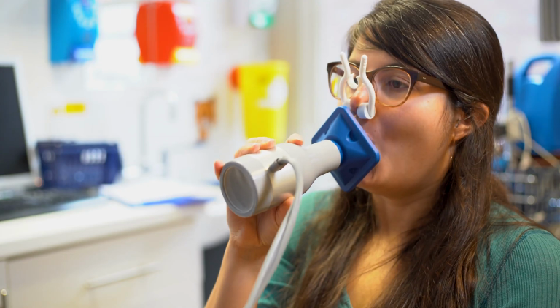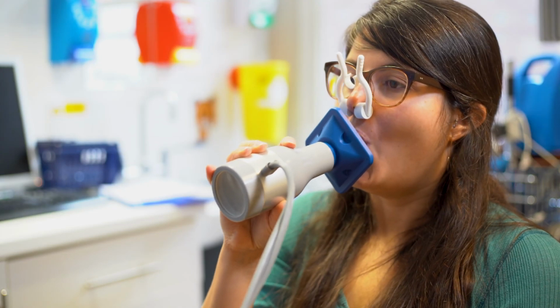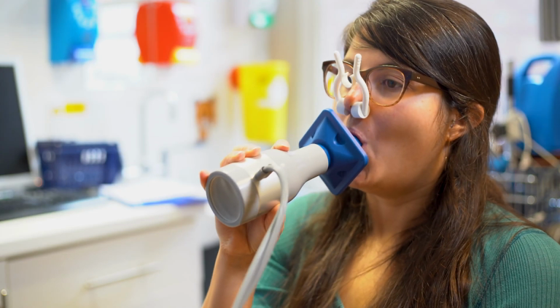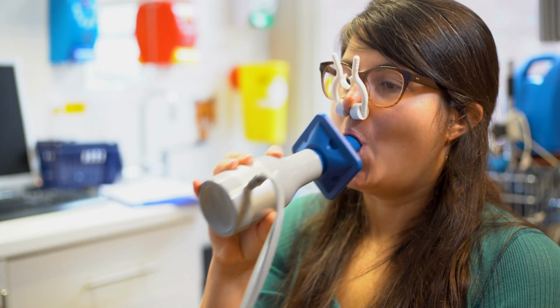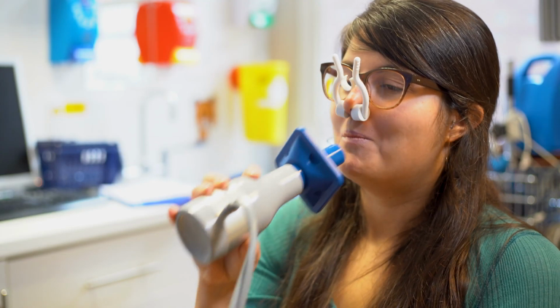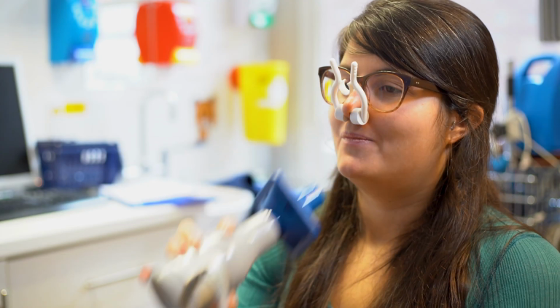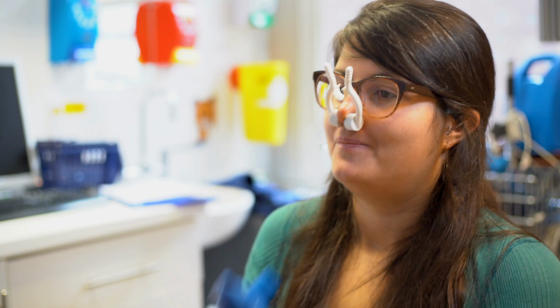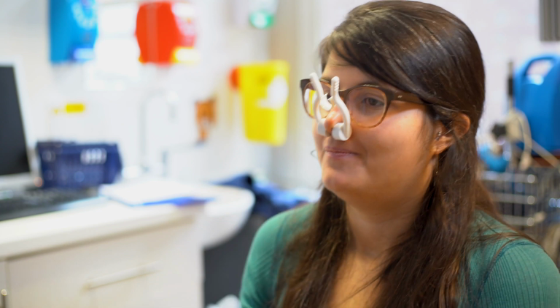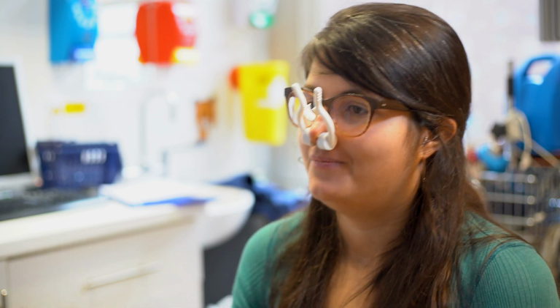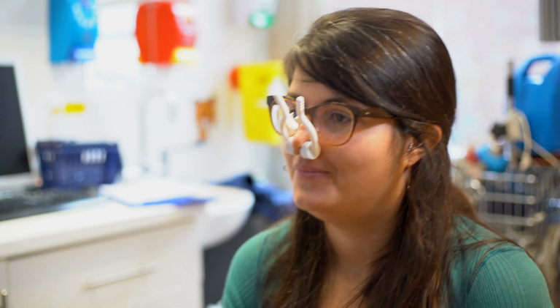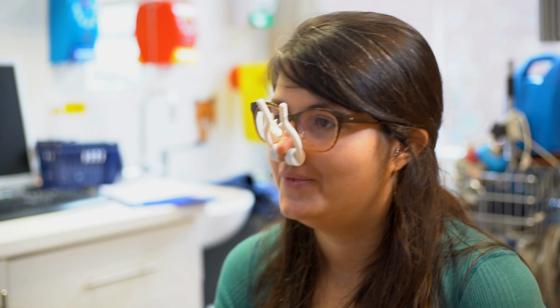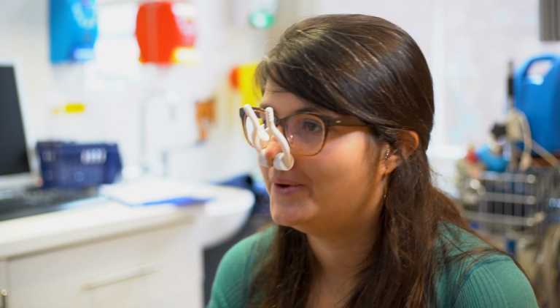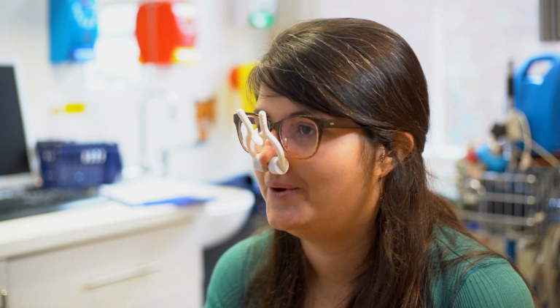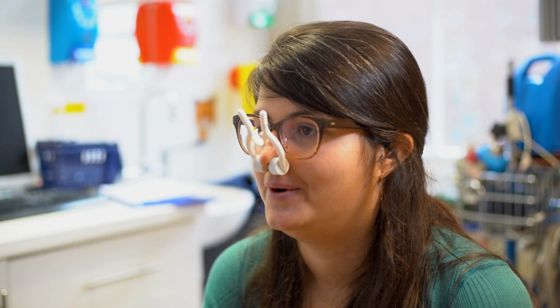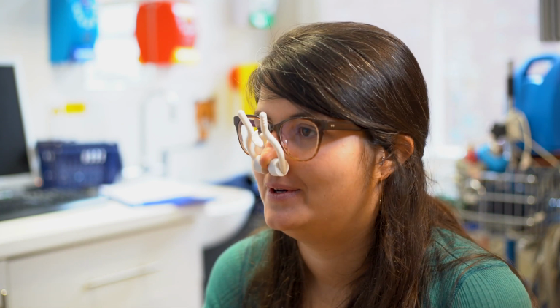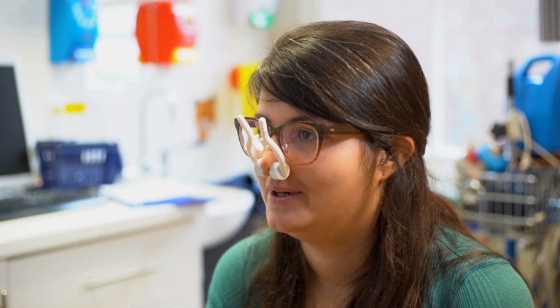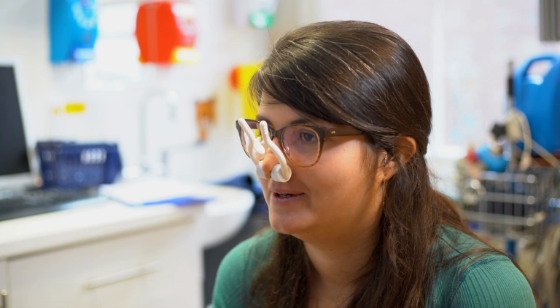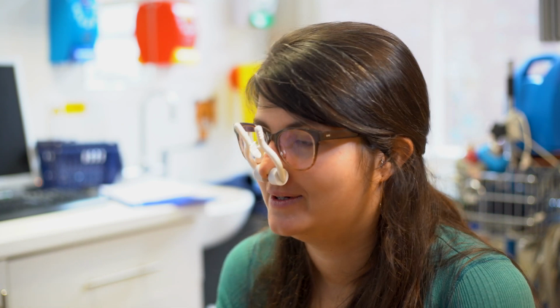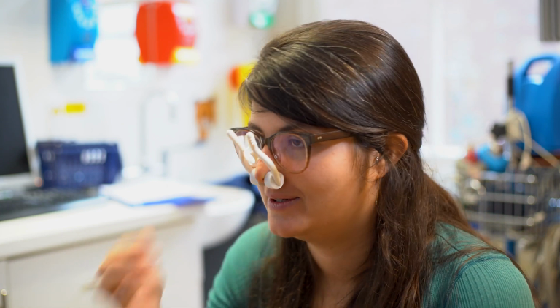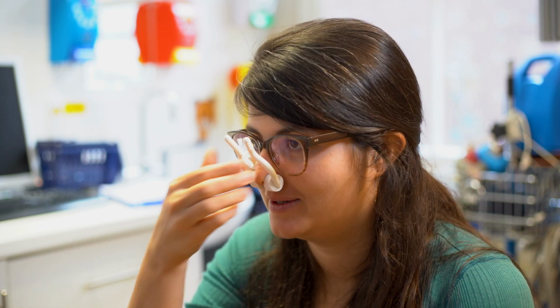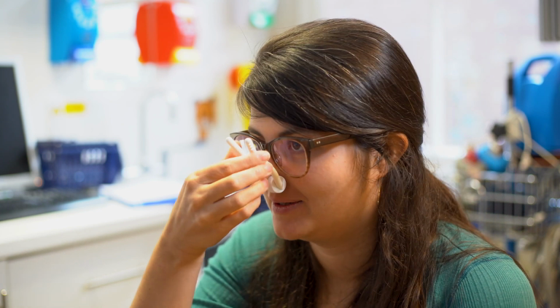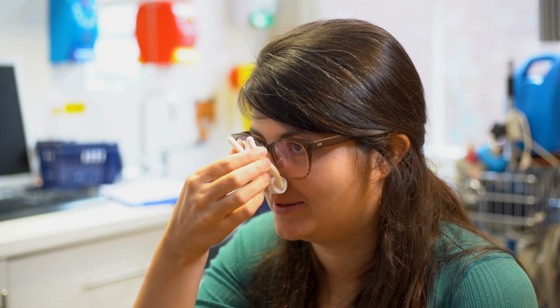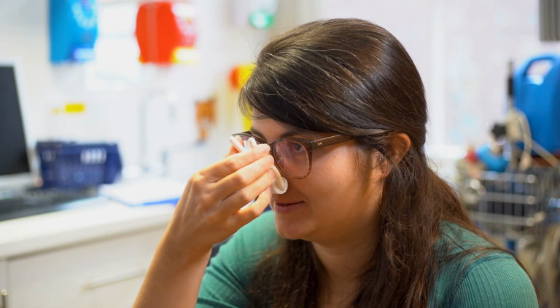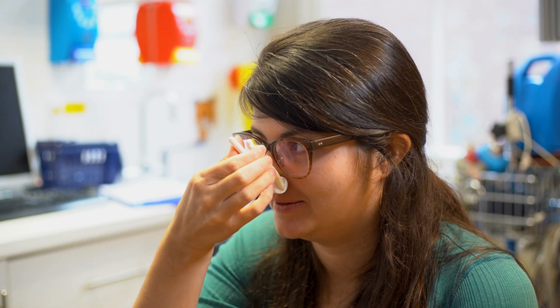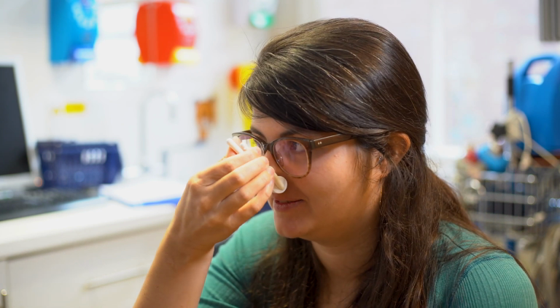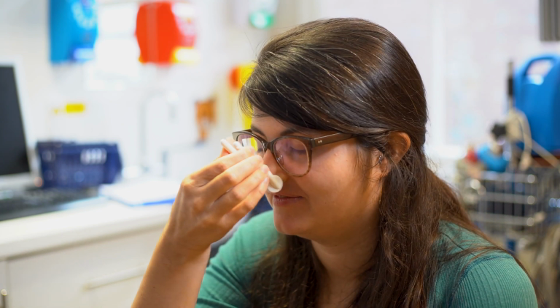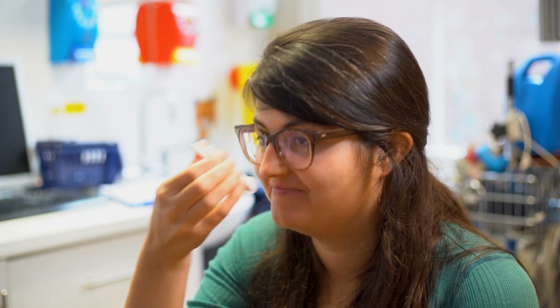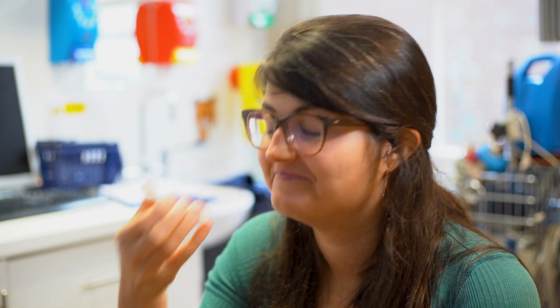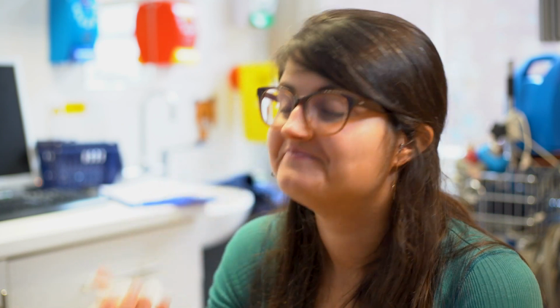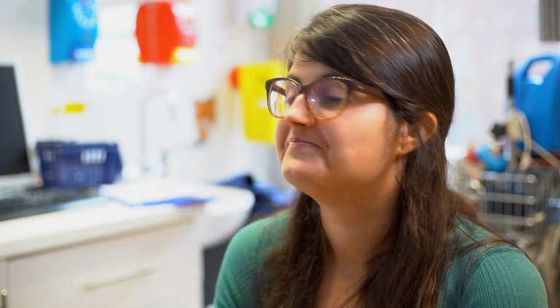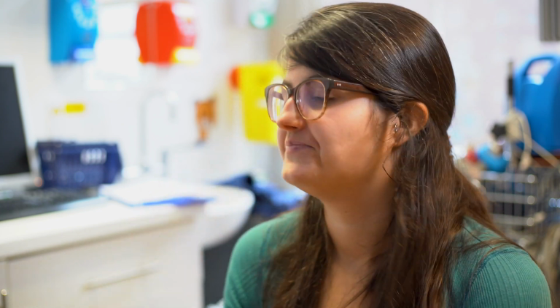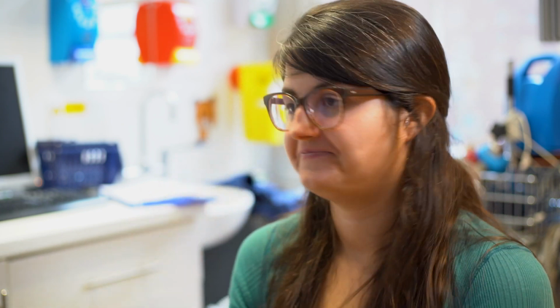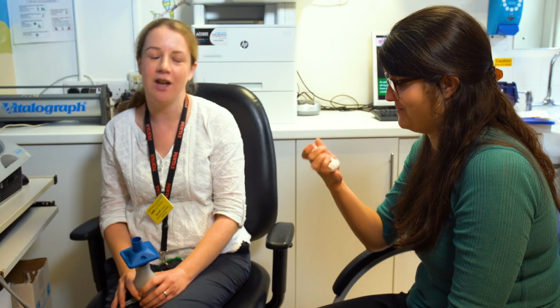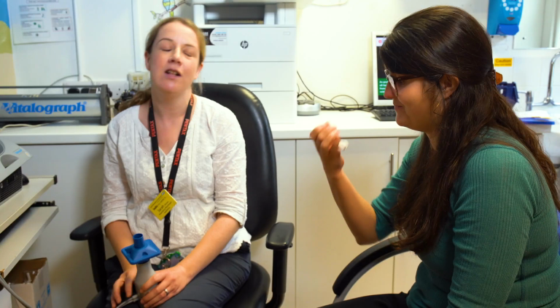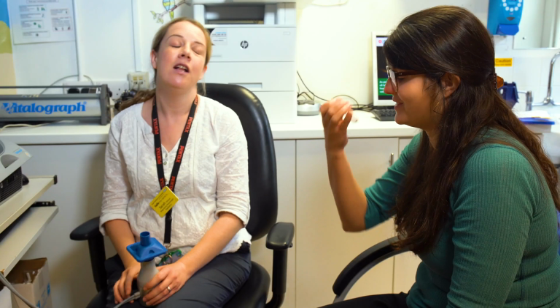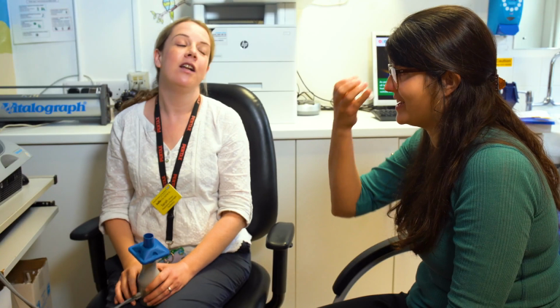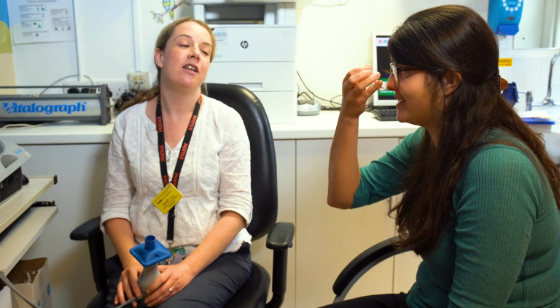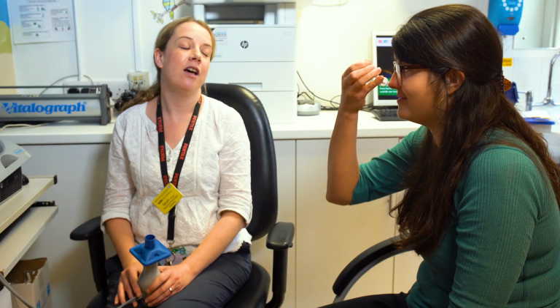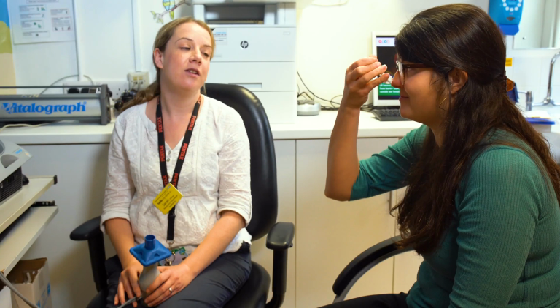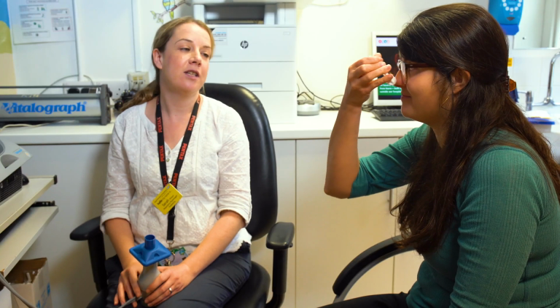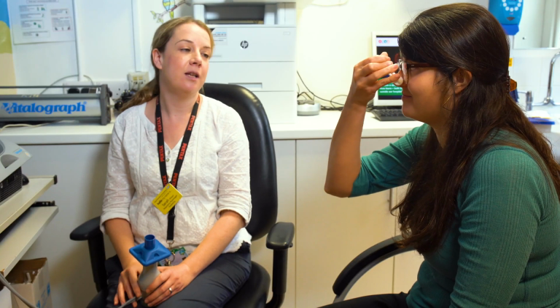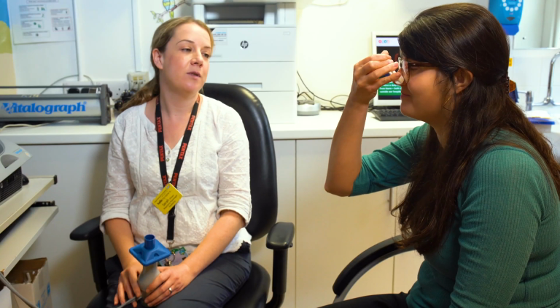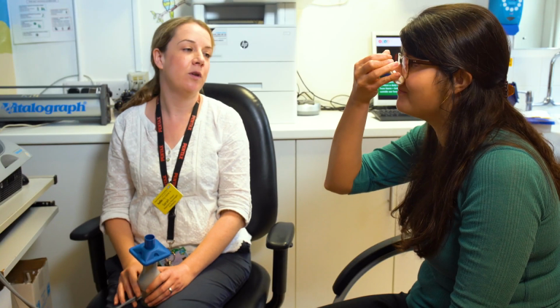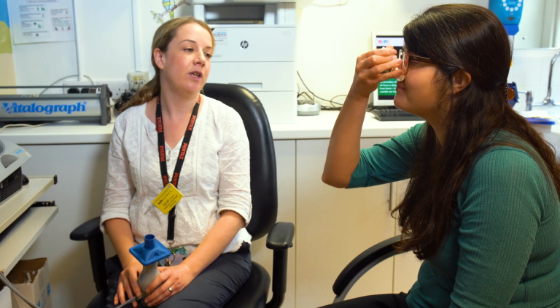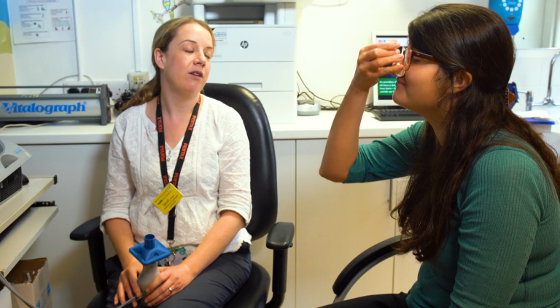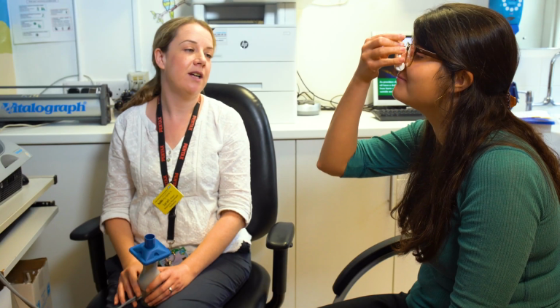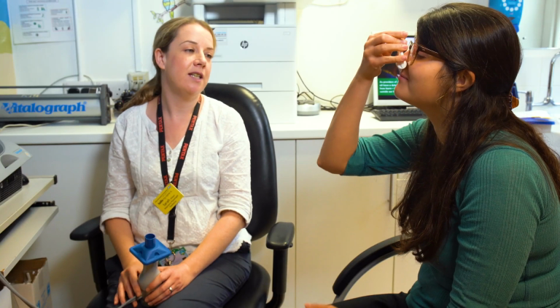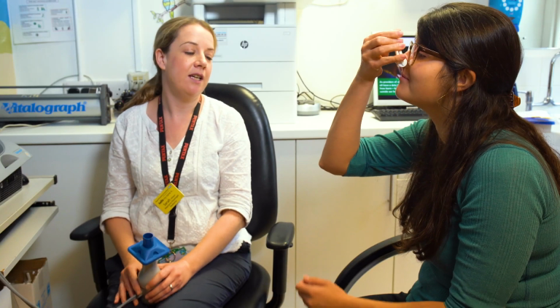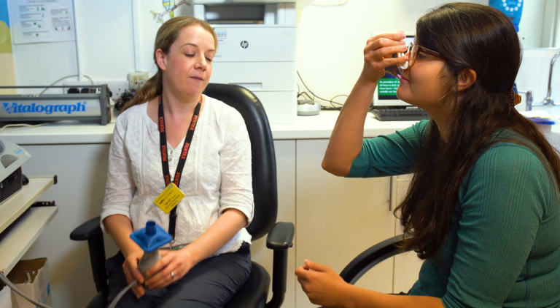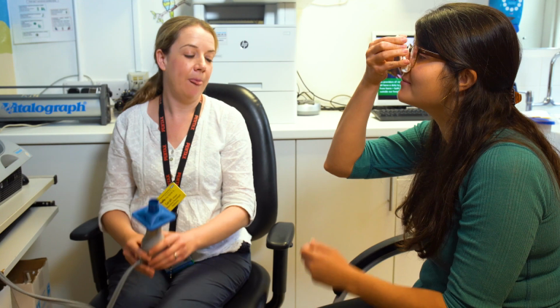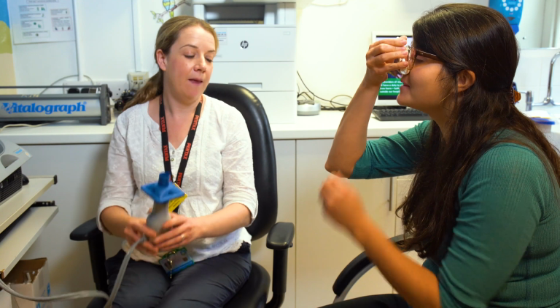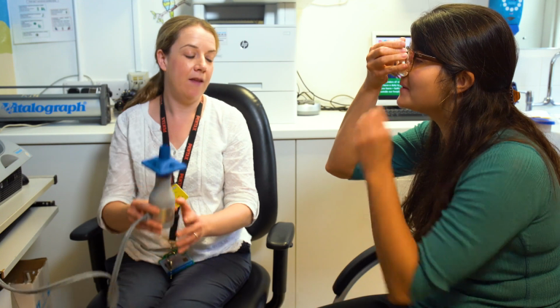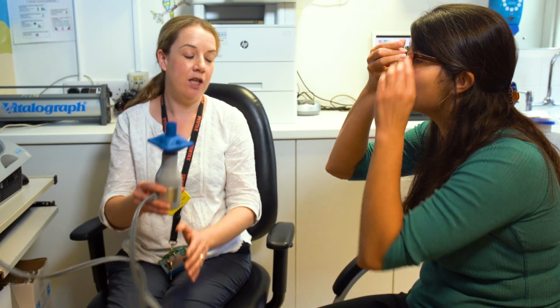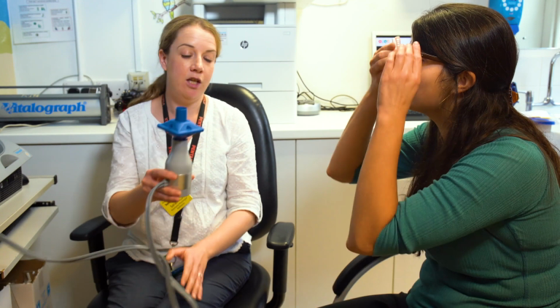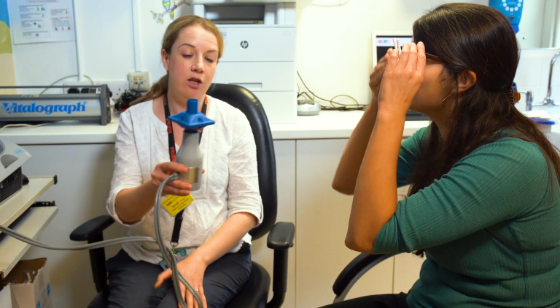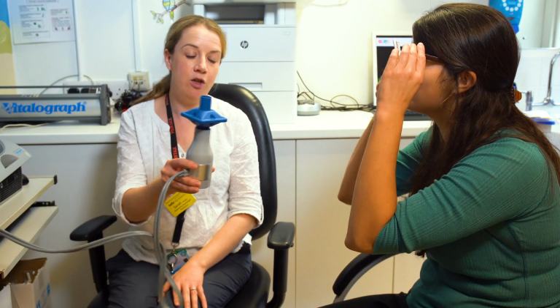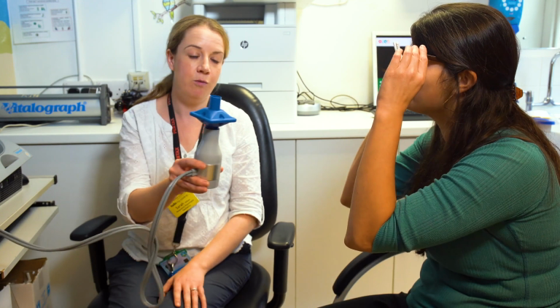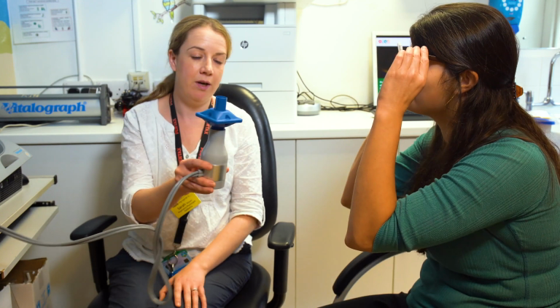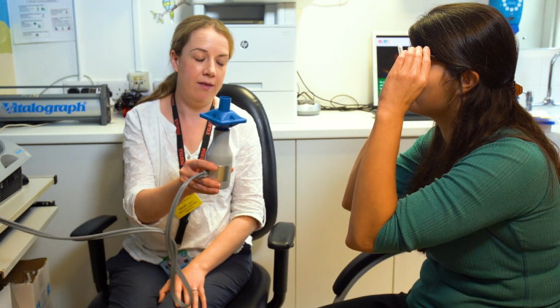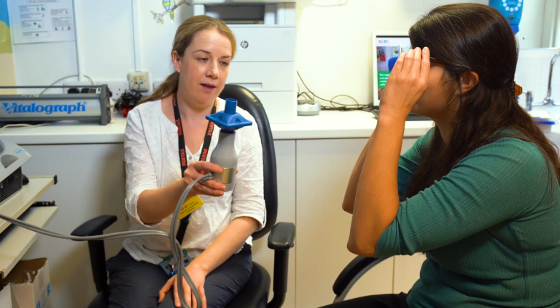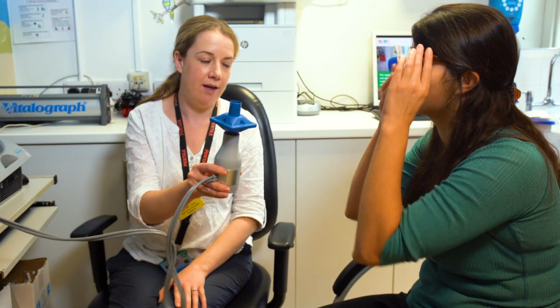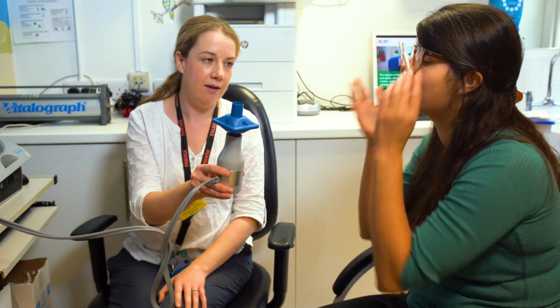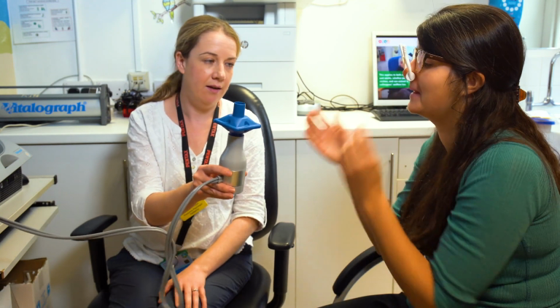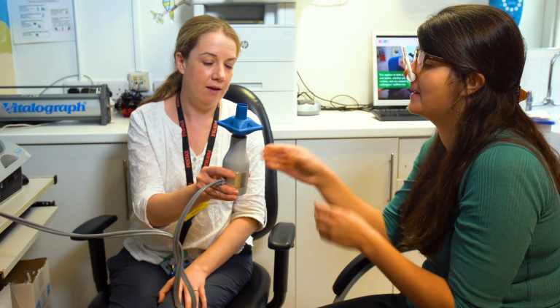This measures how much air you can breathe out in one blow. You will do this a few times. You can rest in between tries.